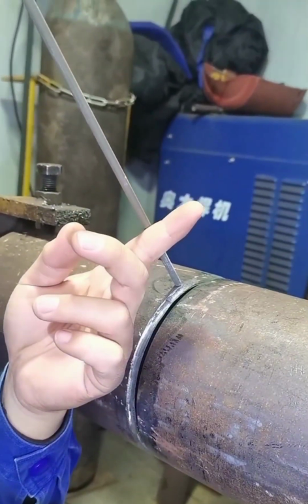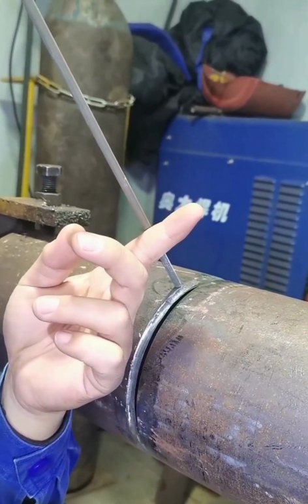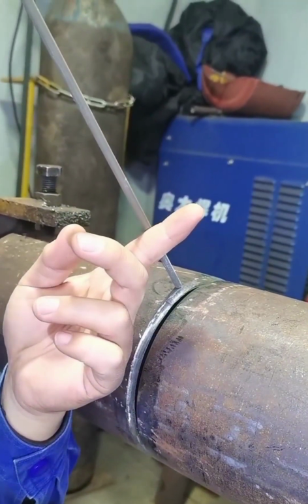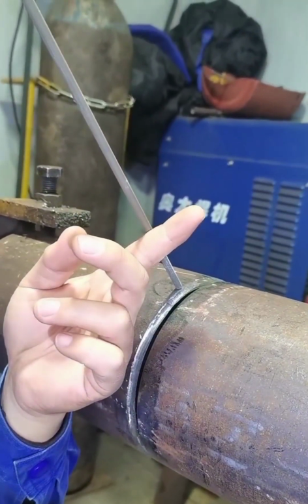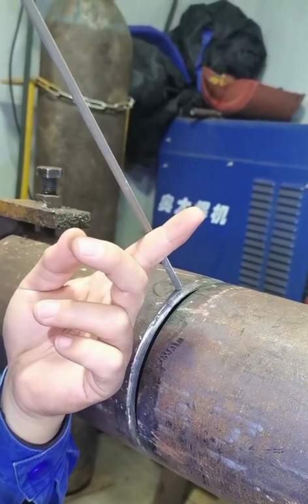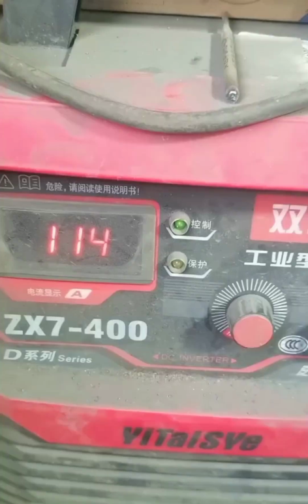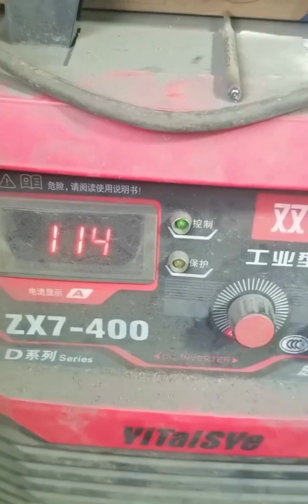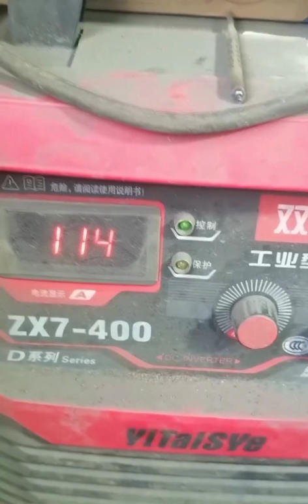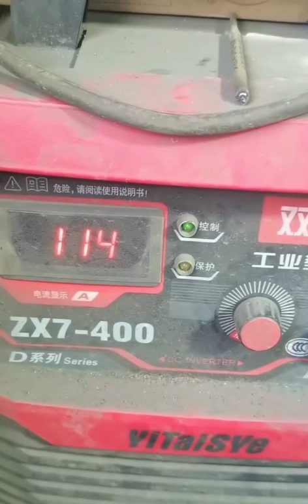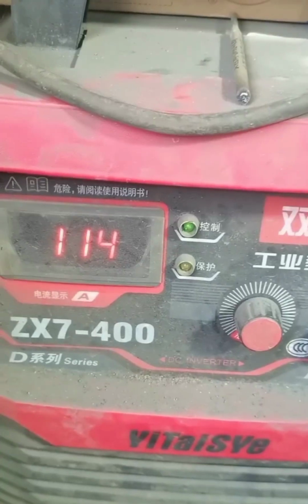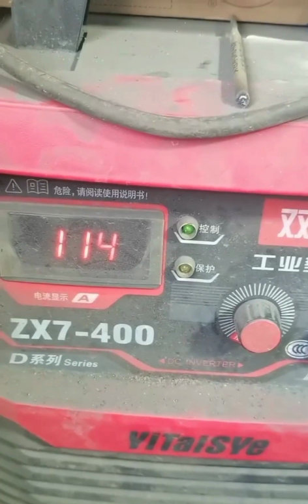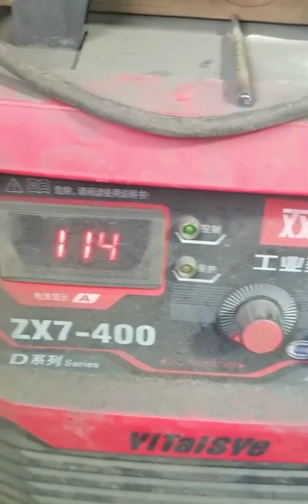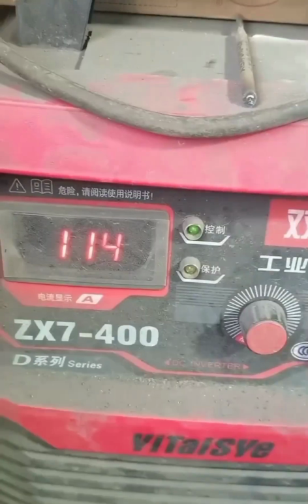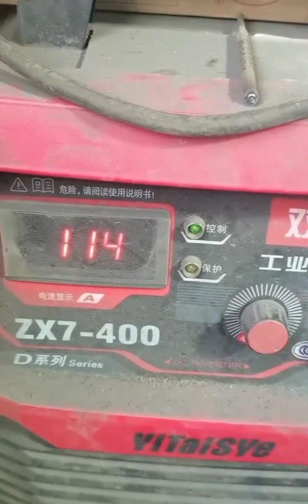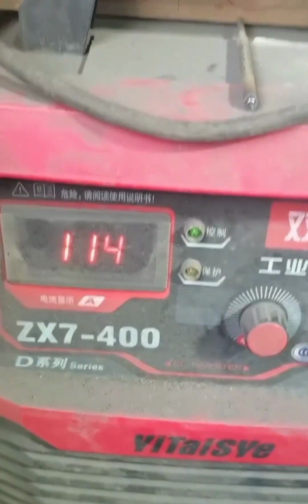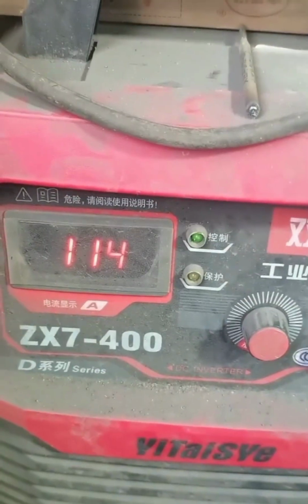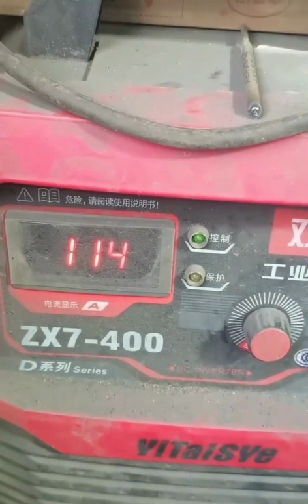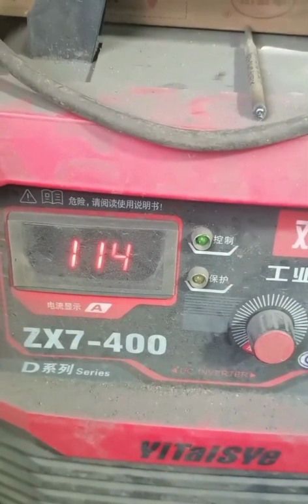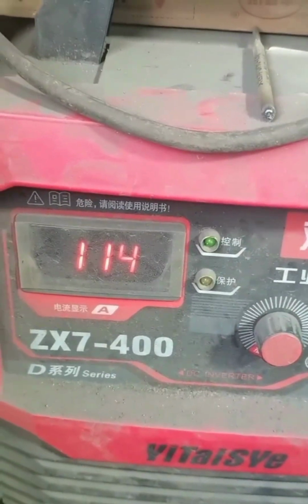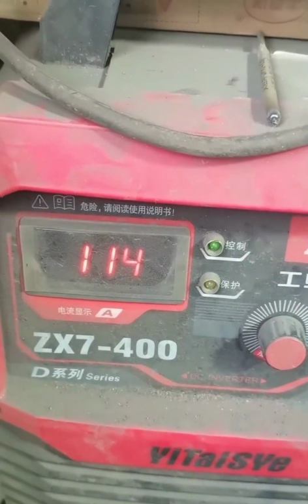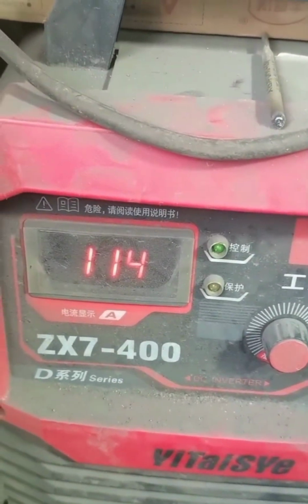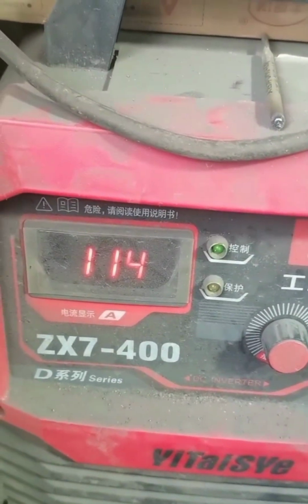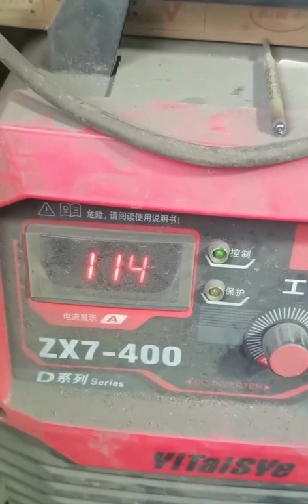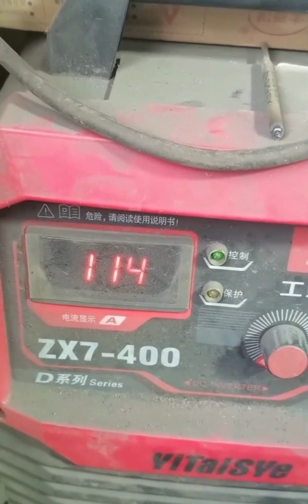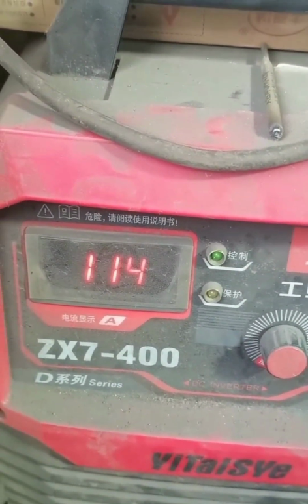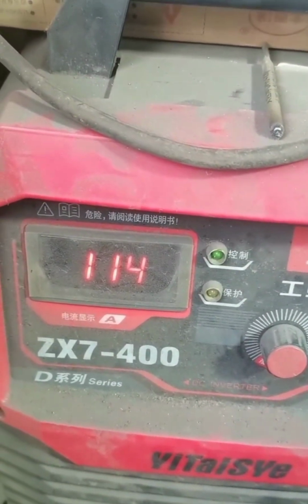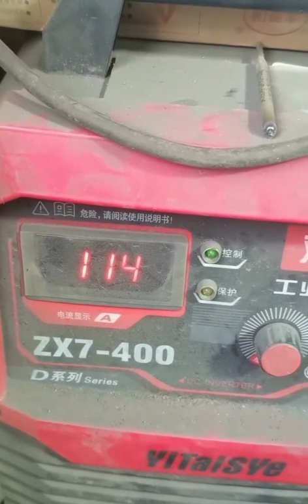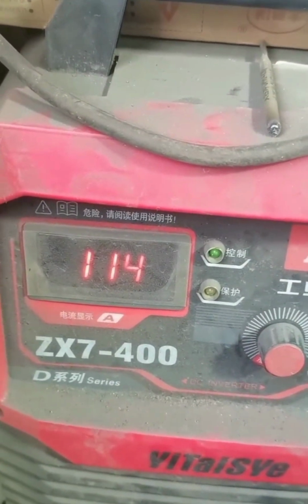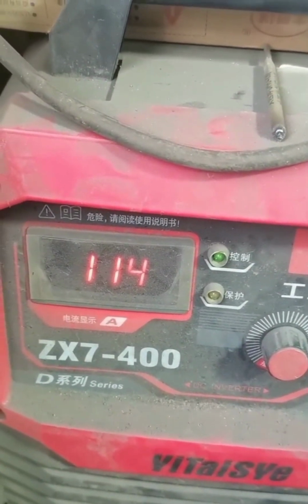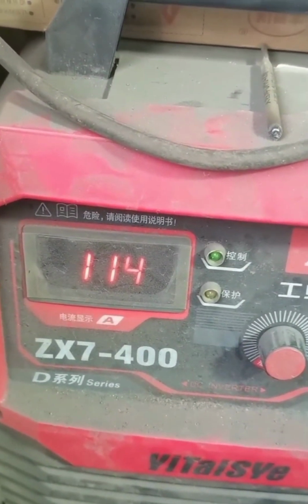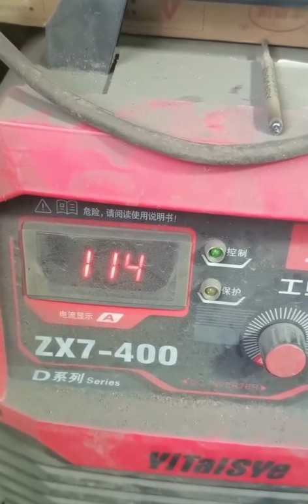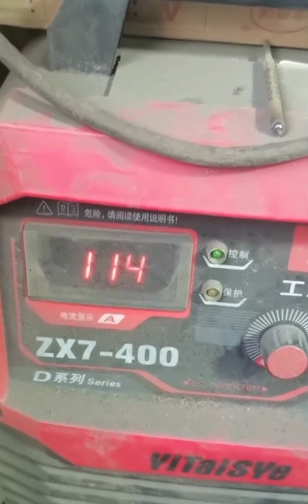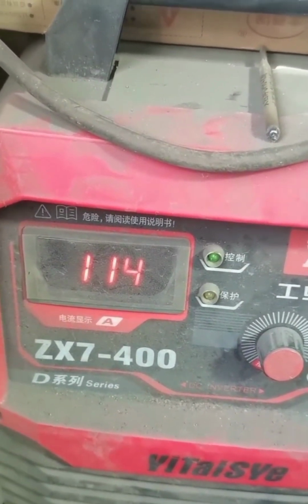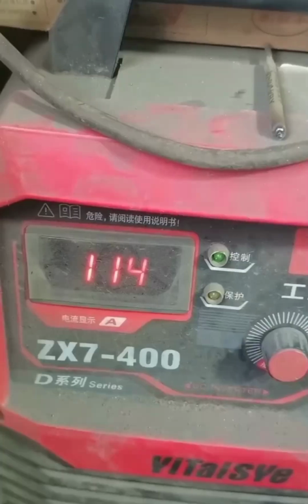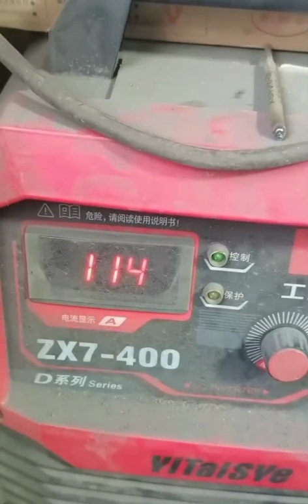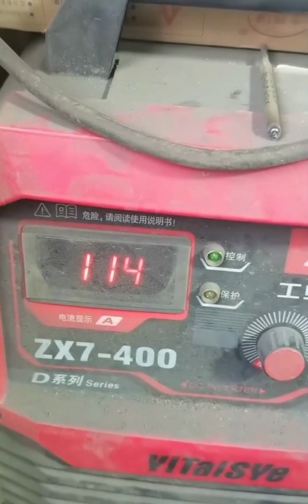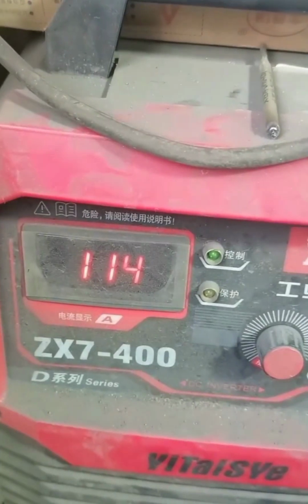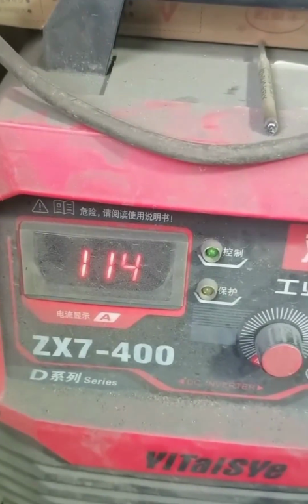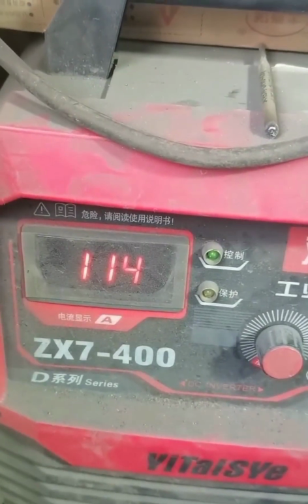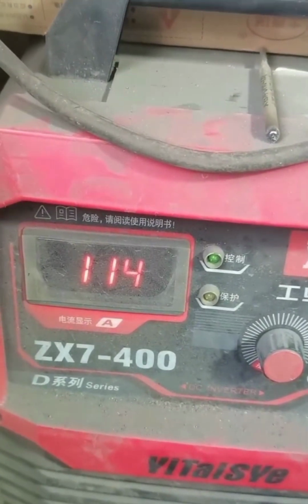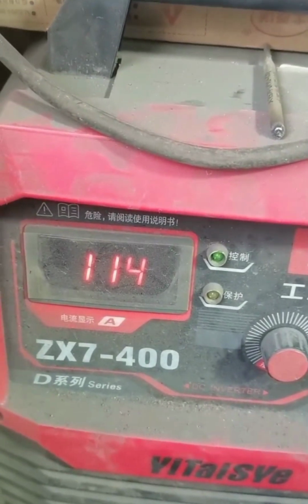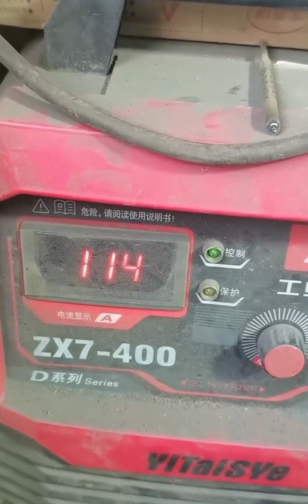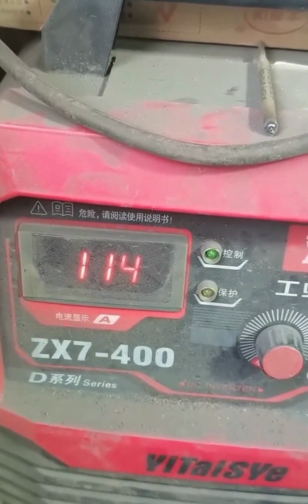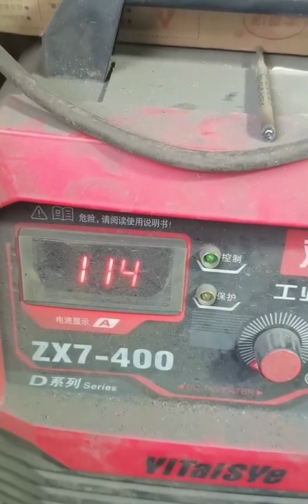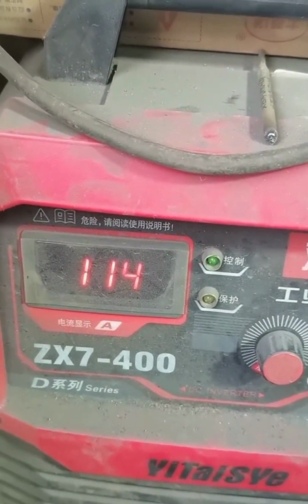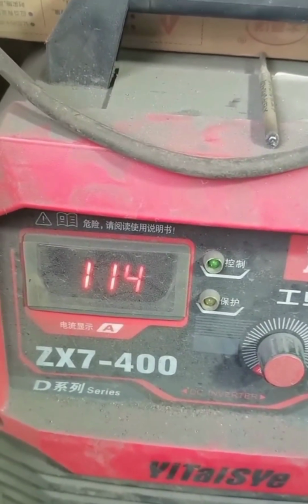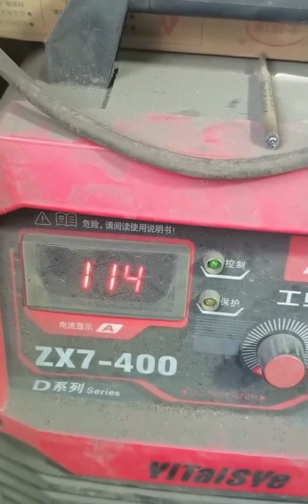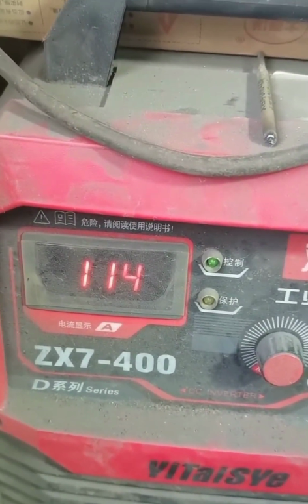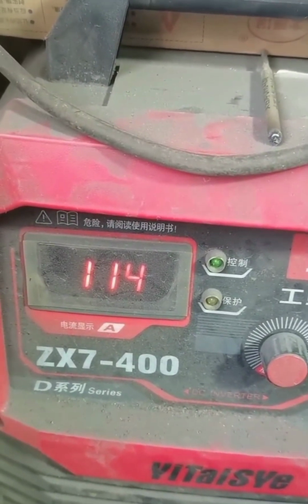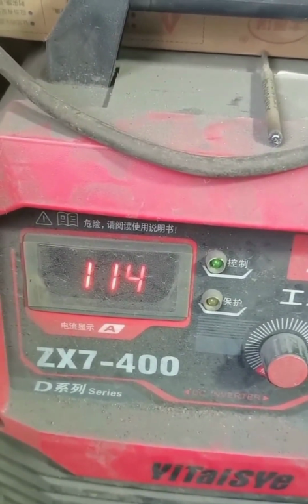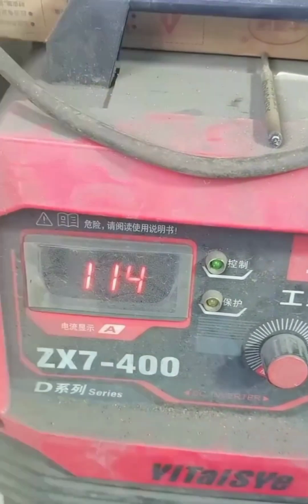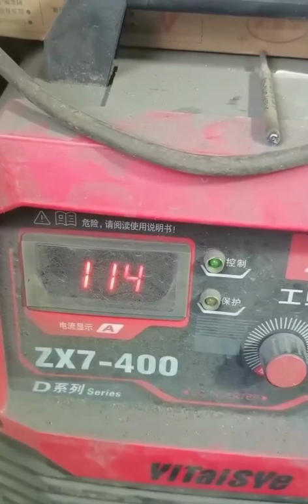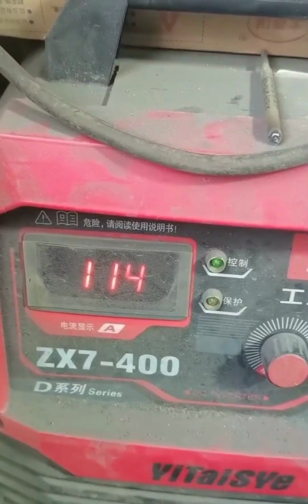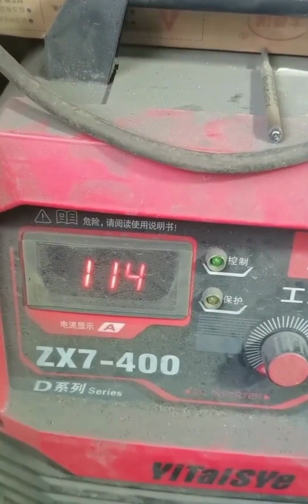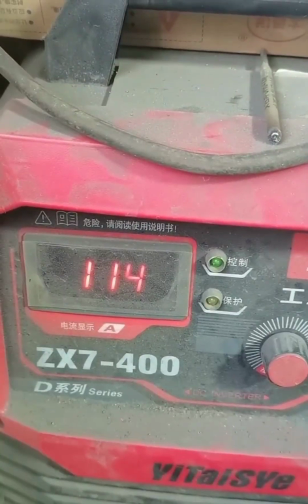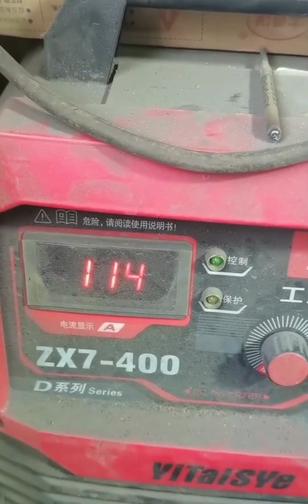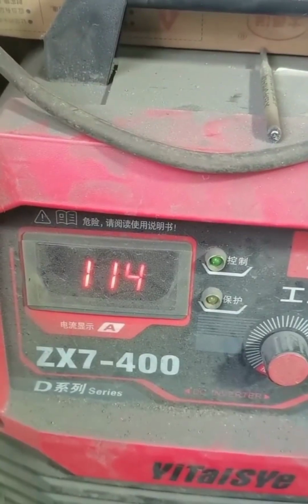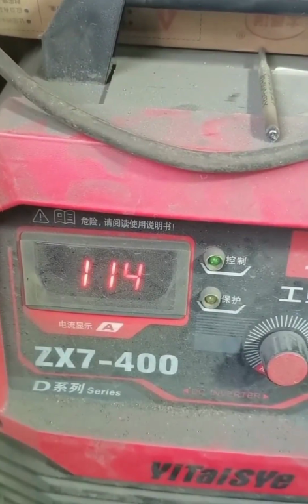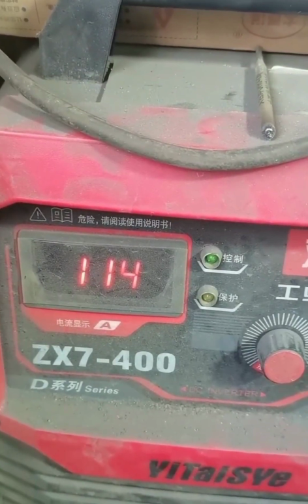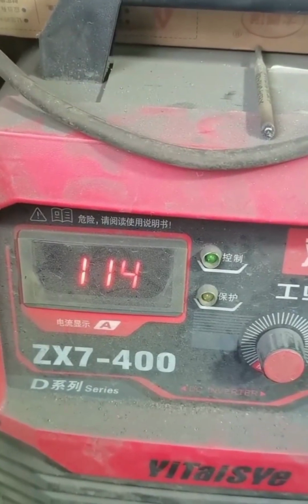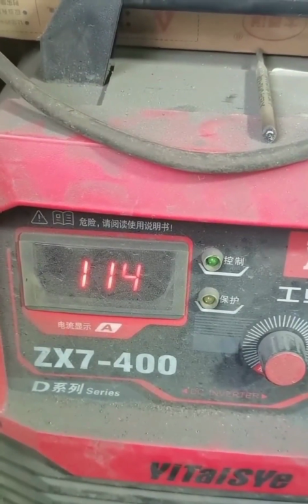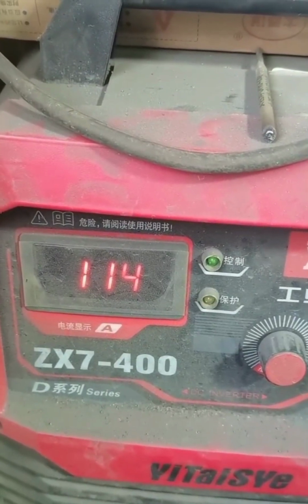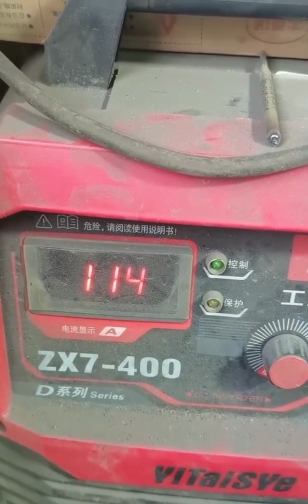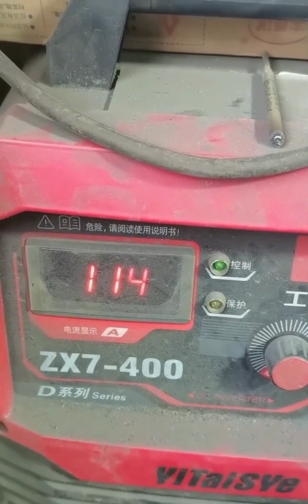As for the welding current, we chose 114 amps this time. Choose your suitable current according to your previous welding situation.